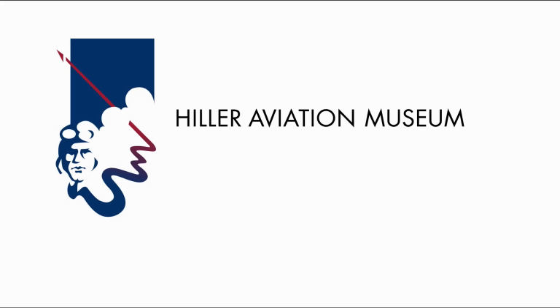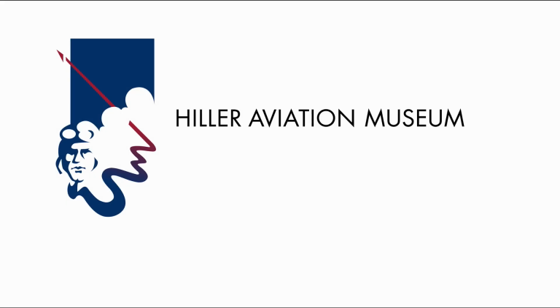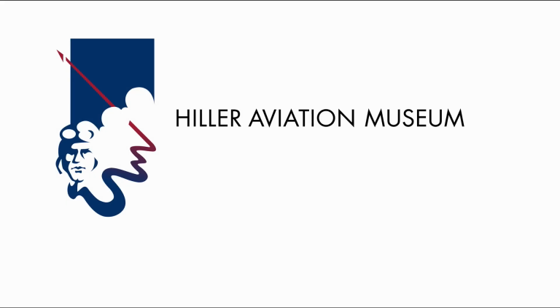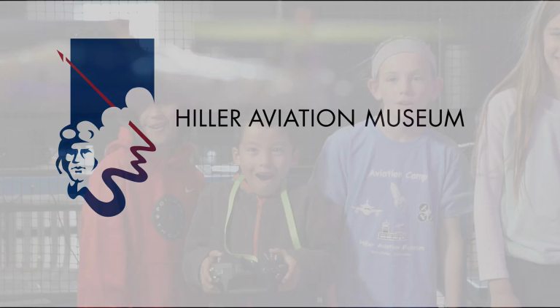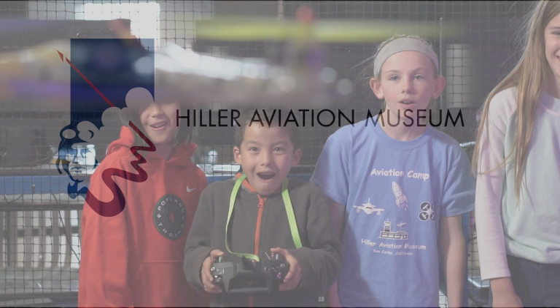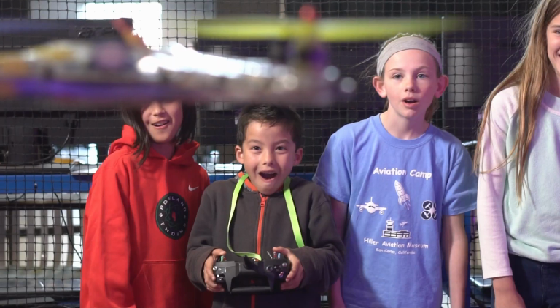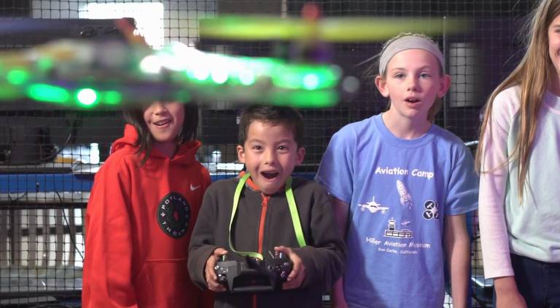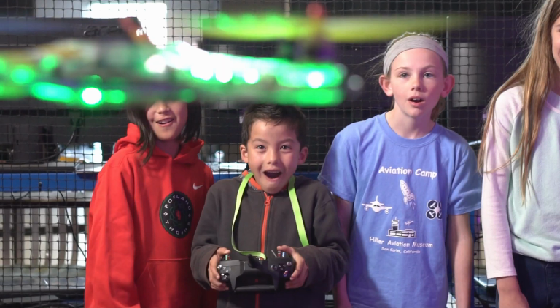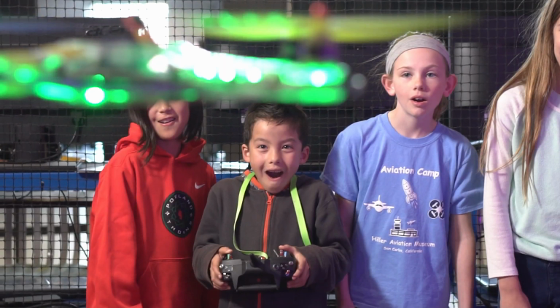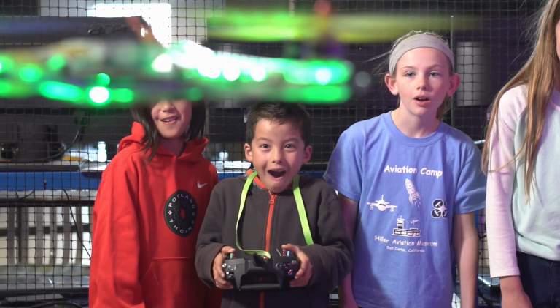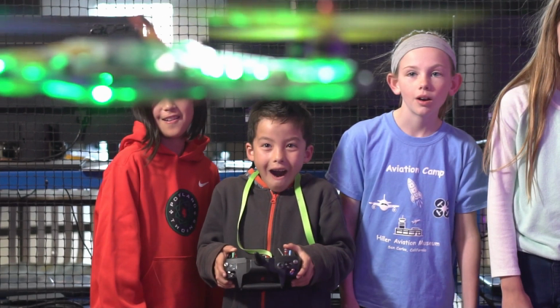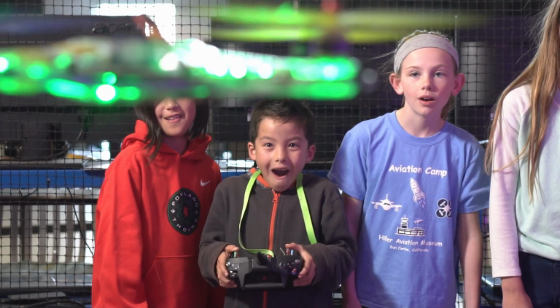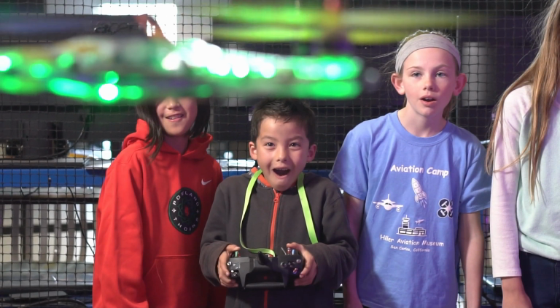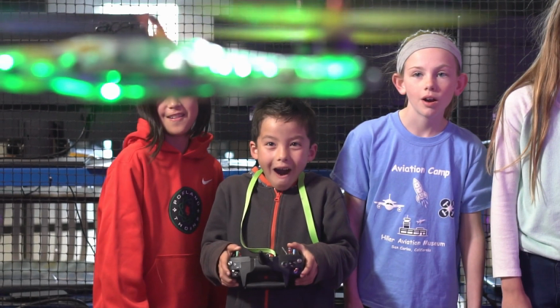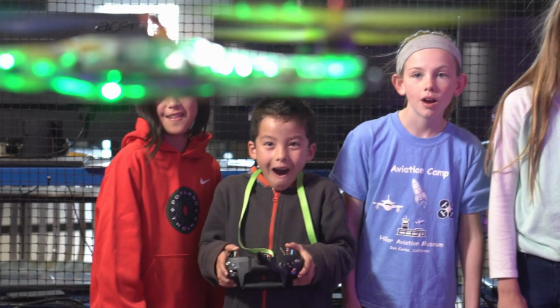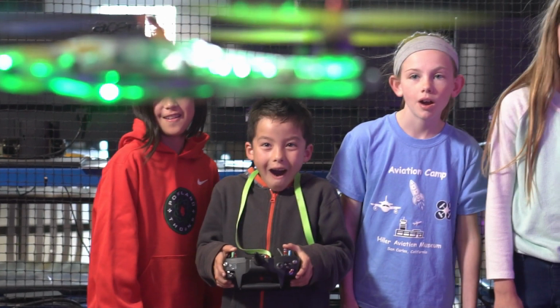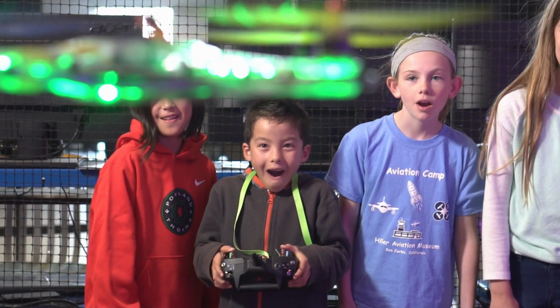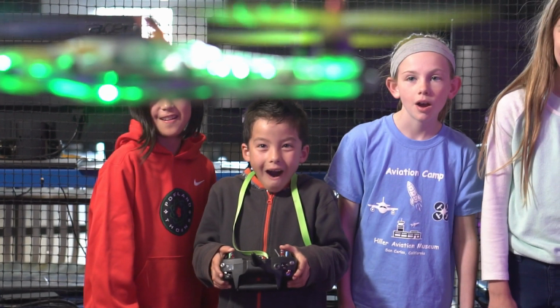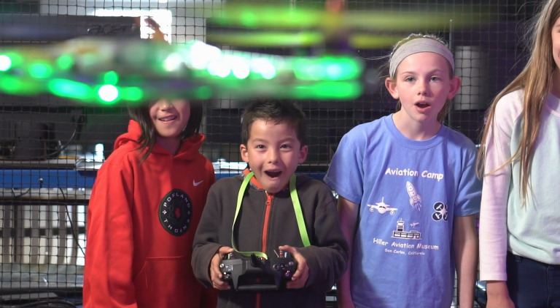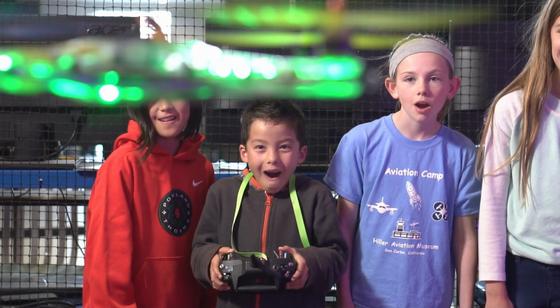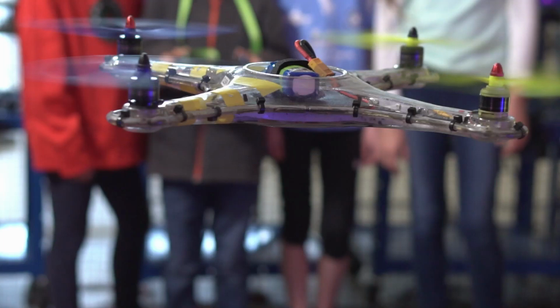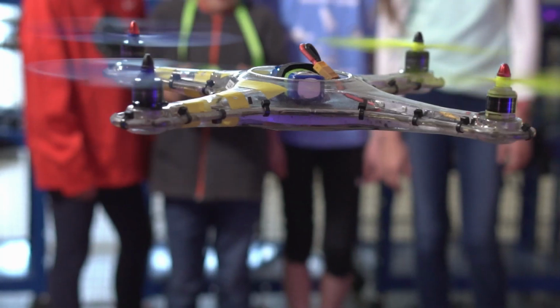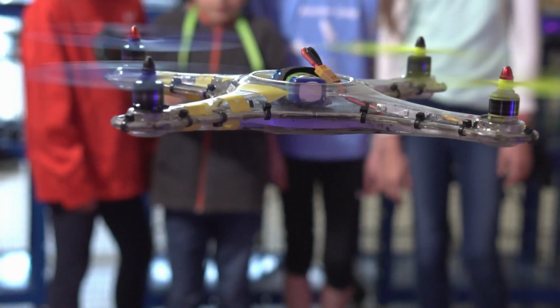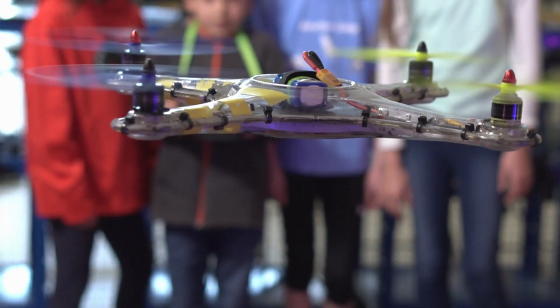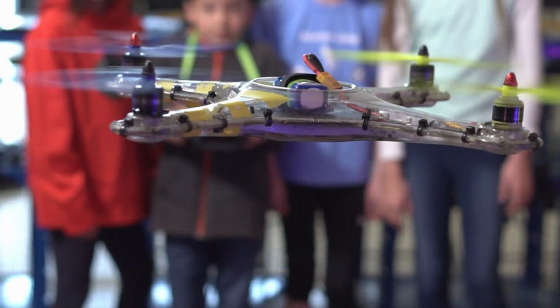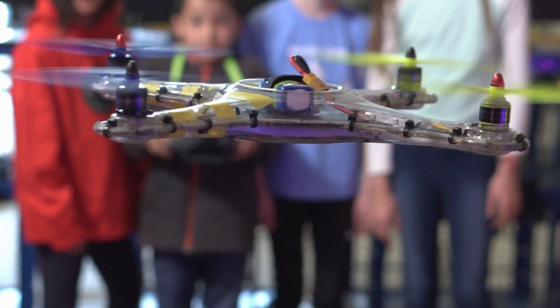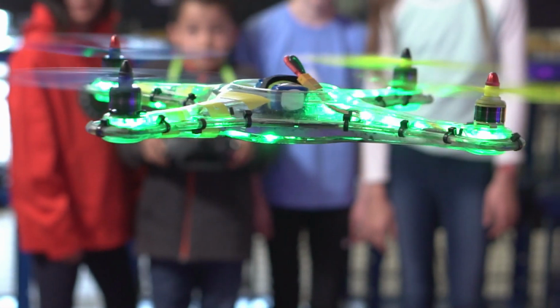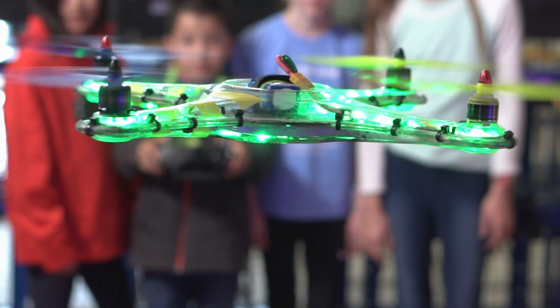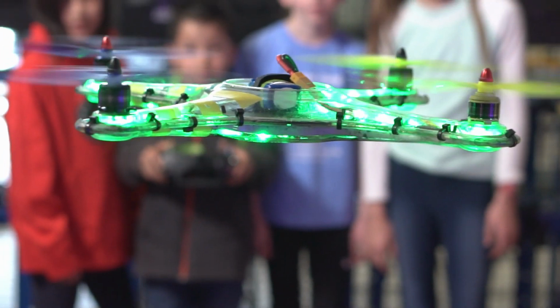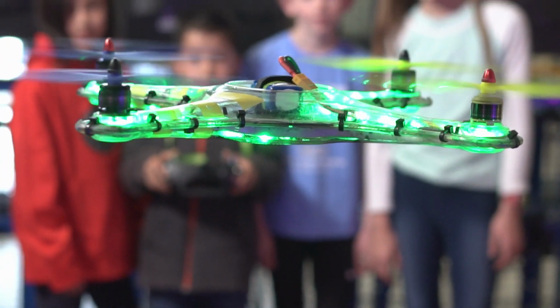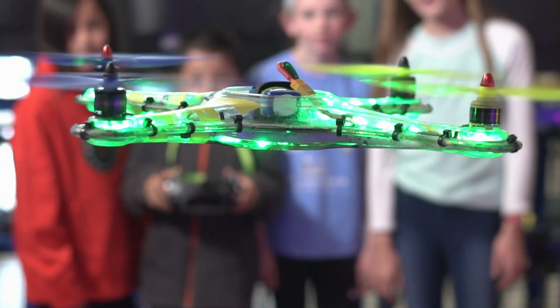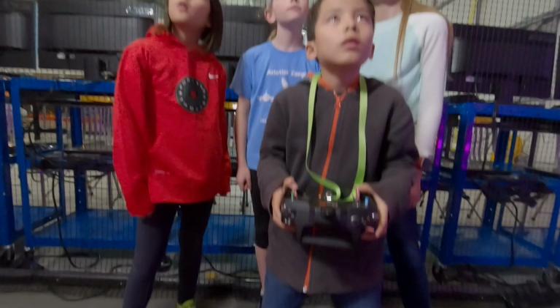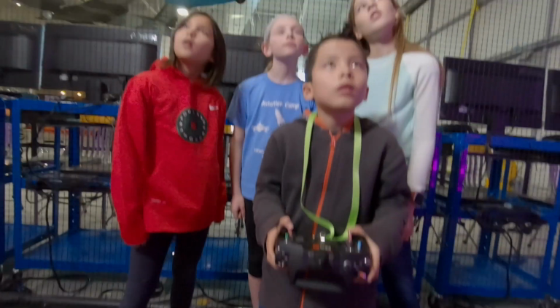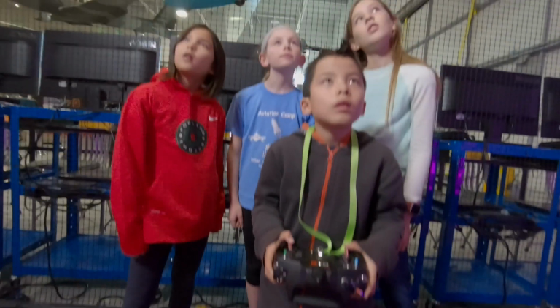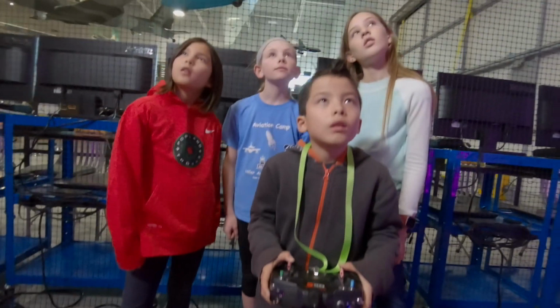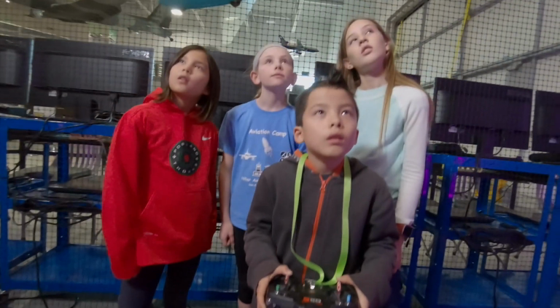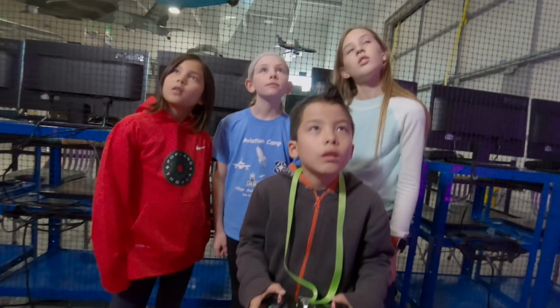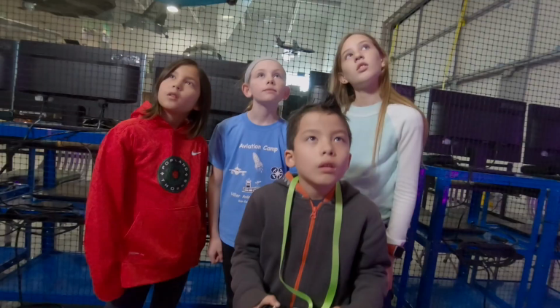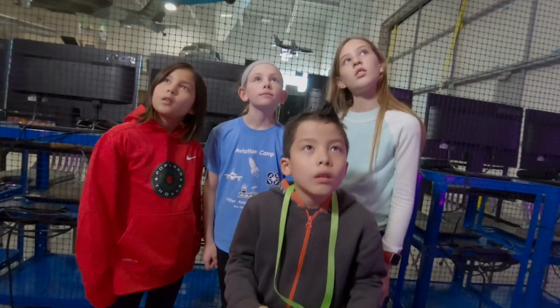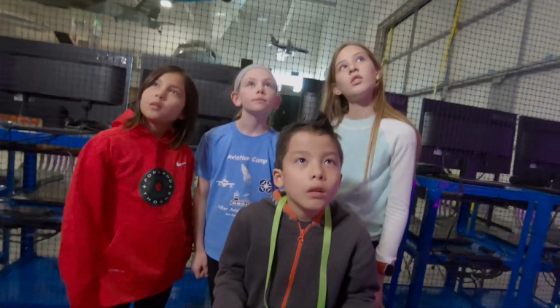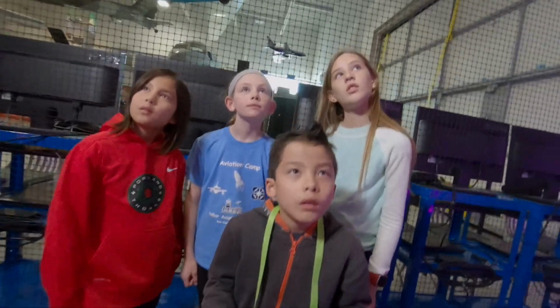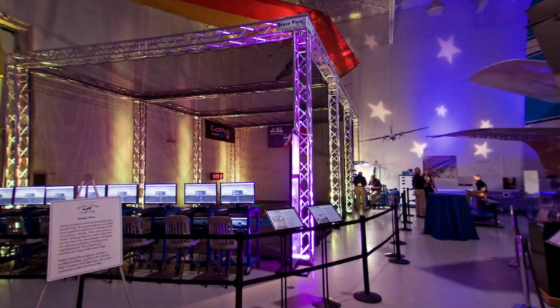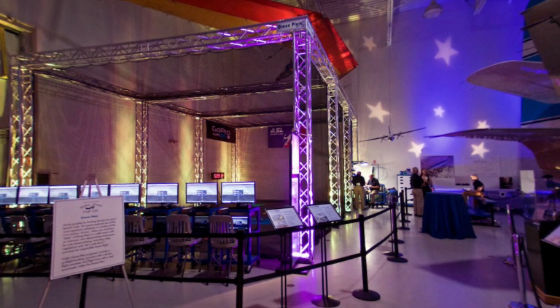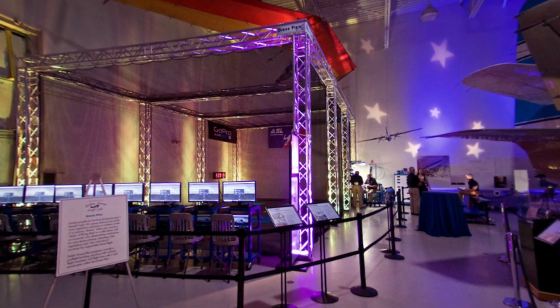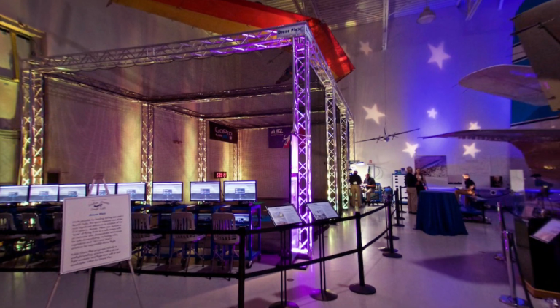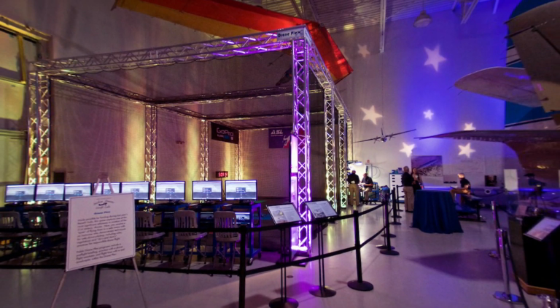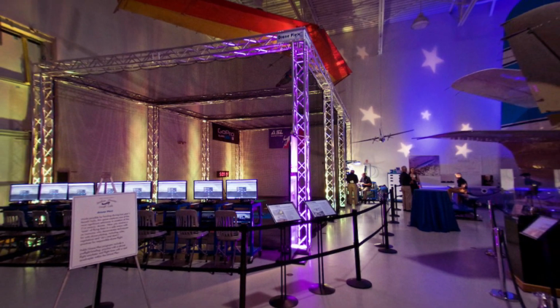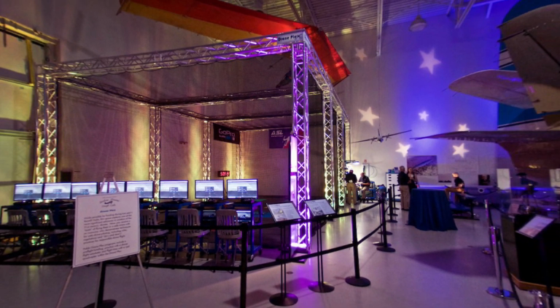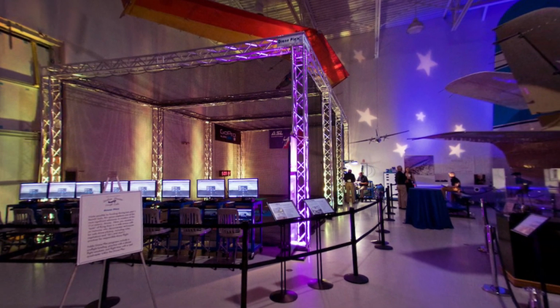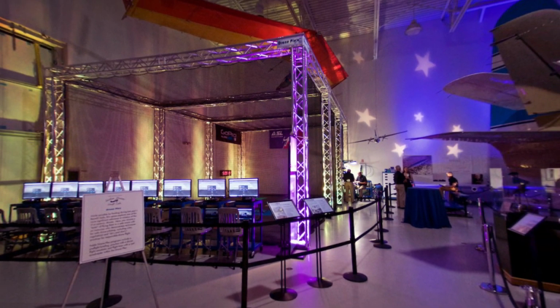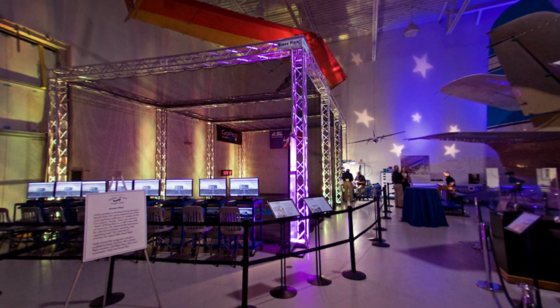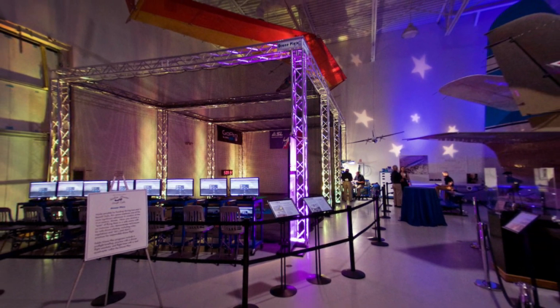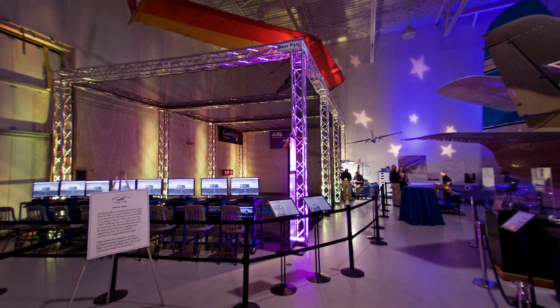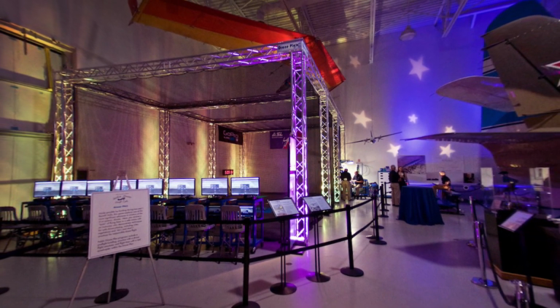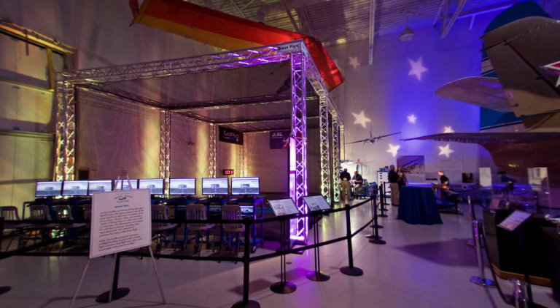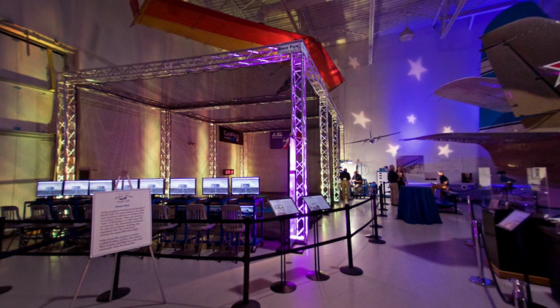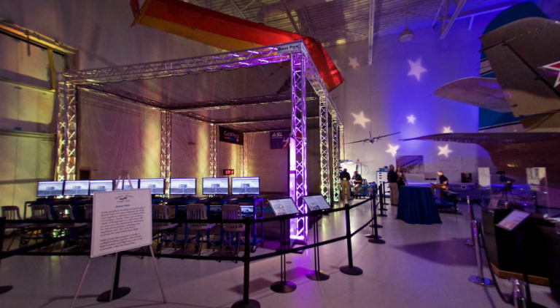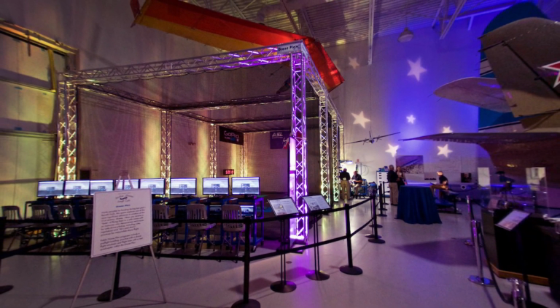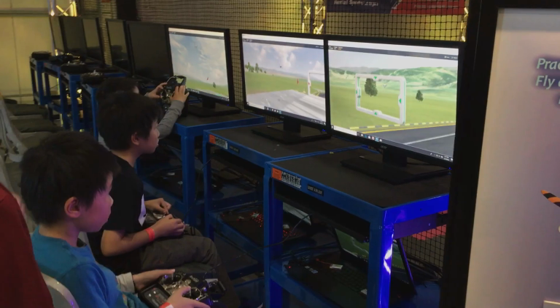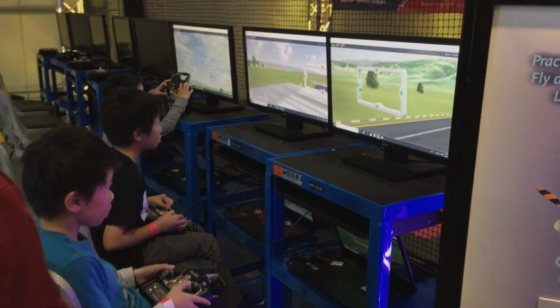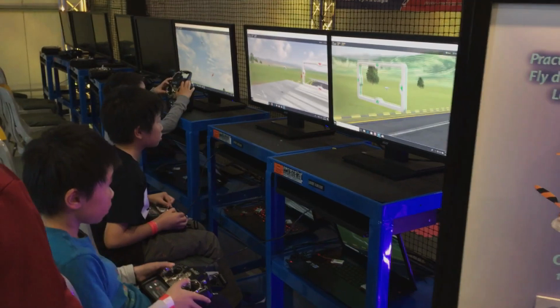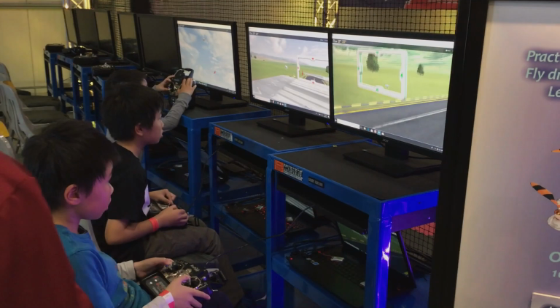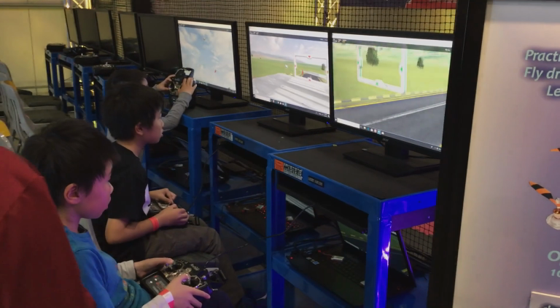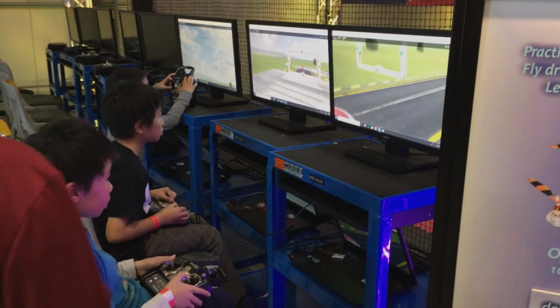Come see what's new at Hiller. Come check out our new Droneplex with simulators and more.